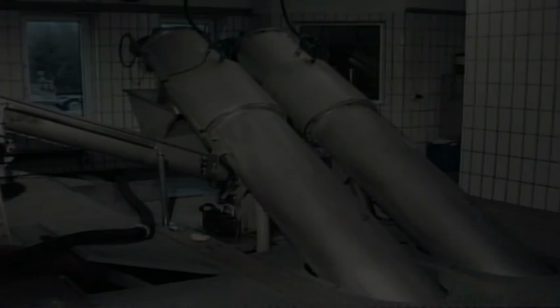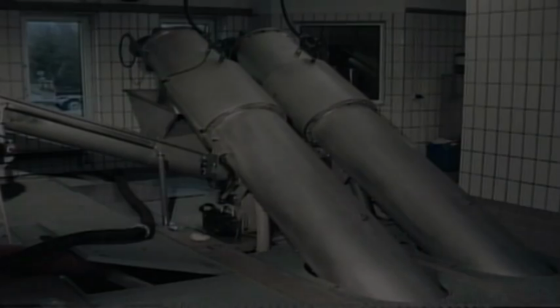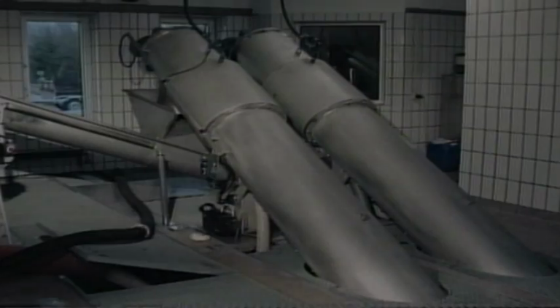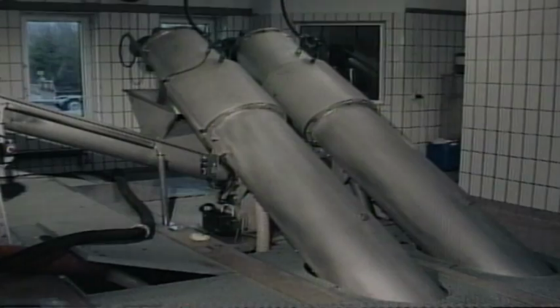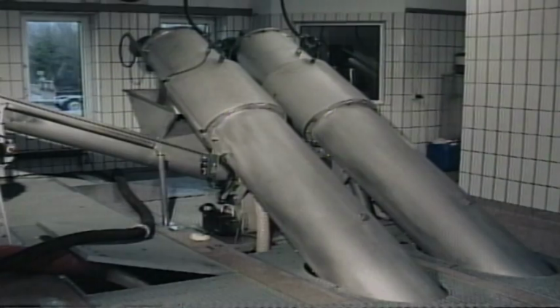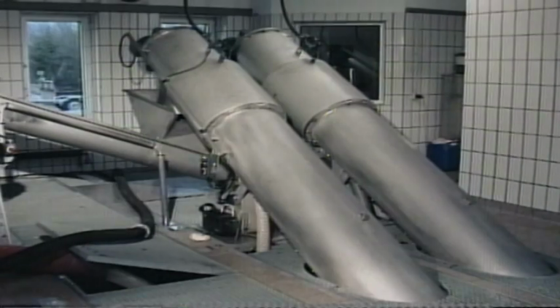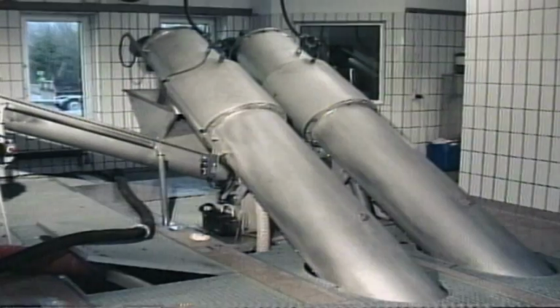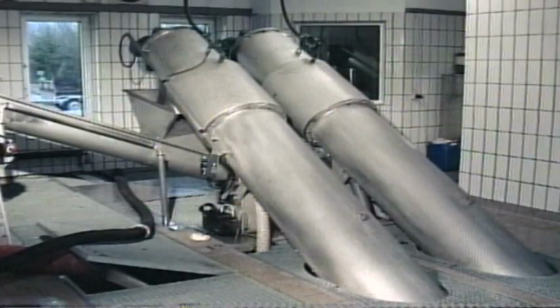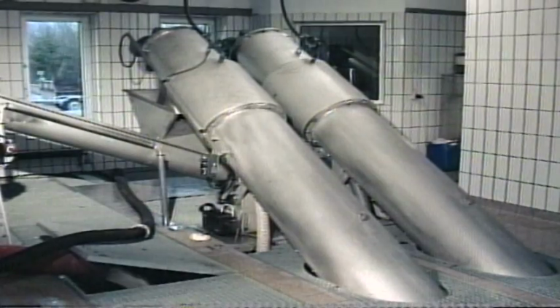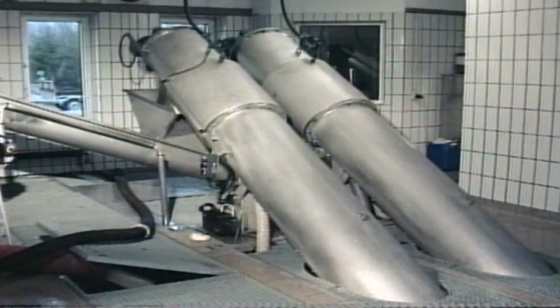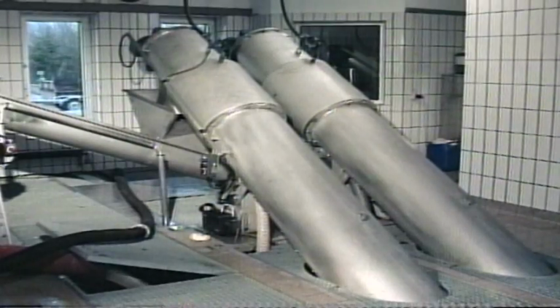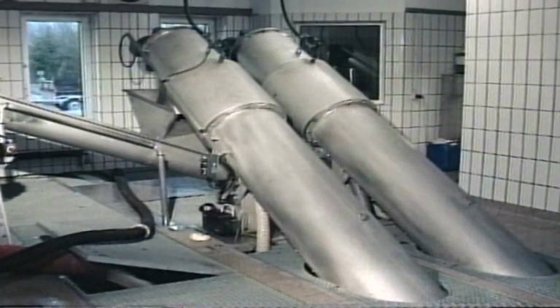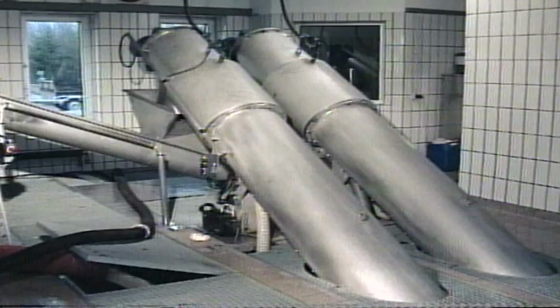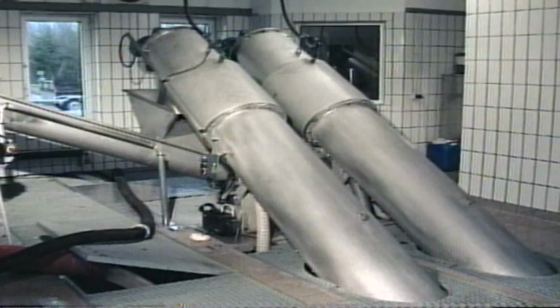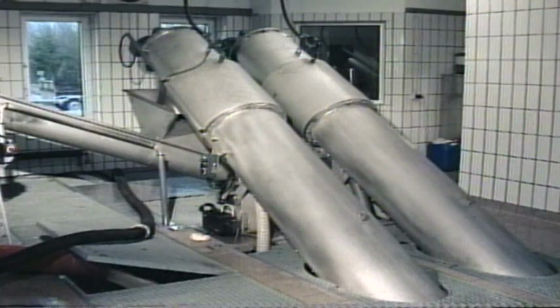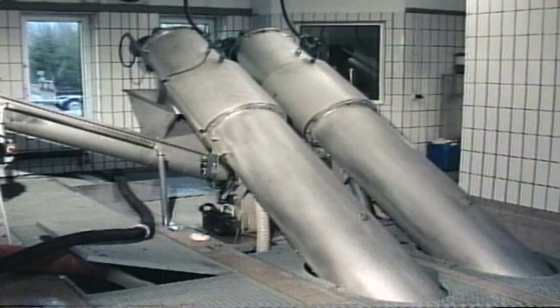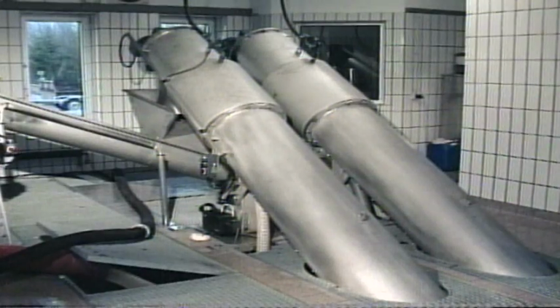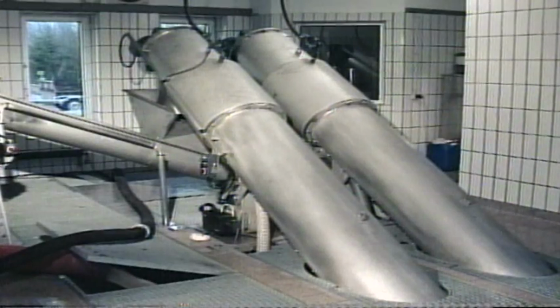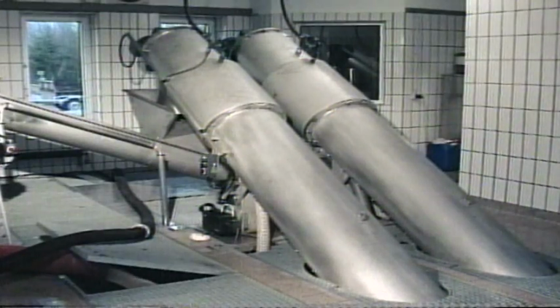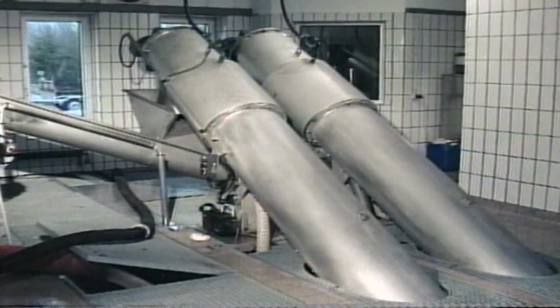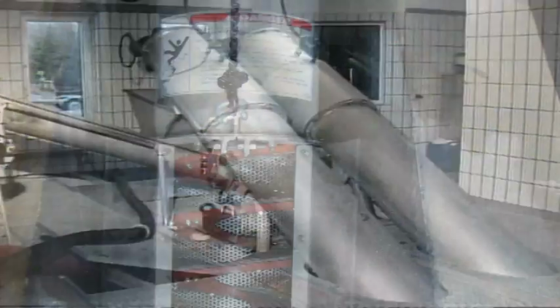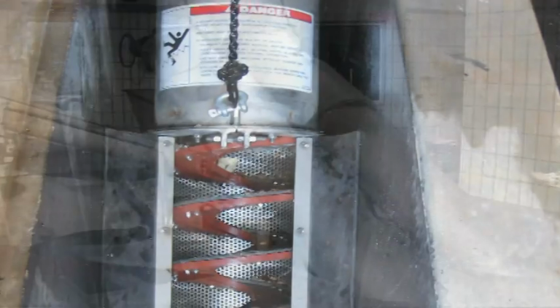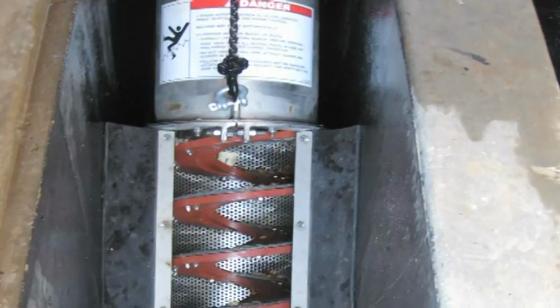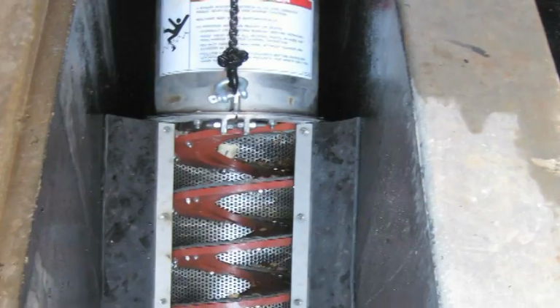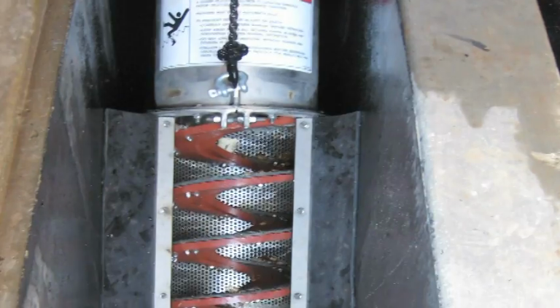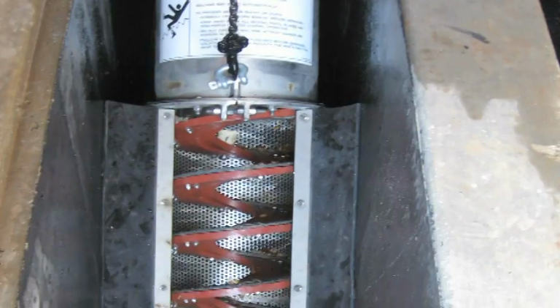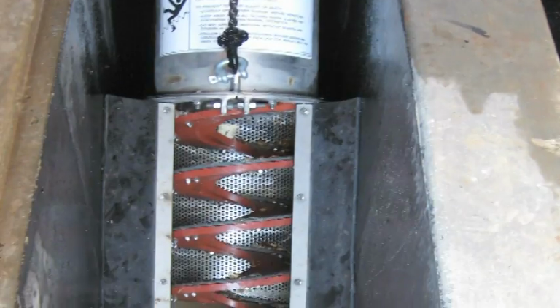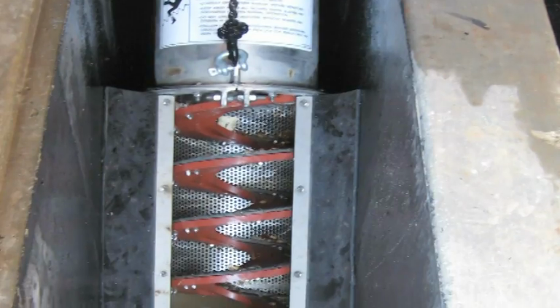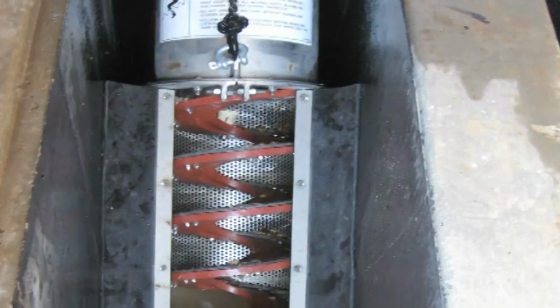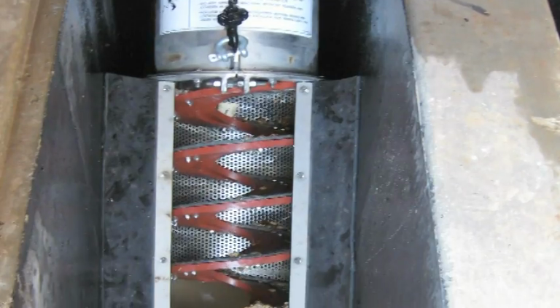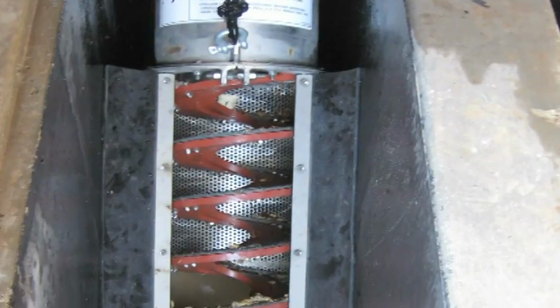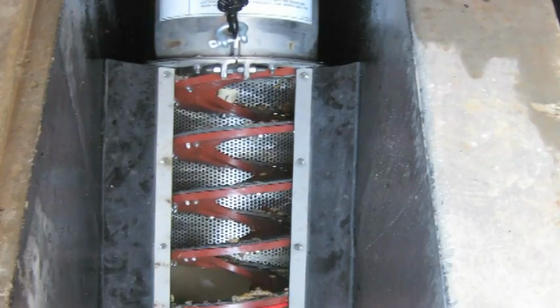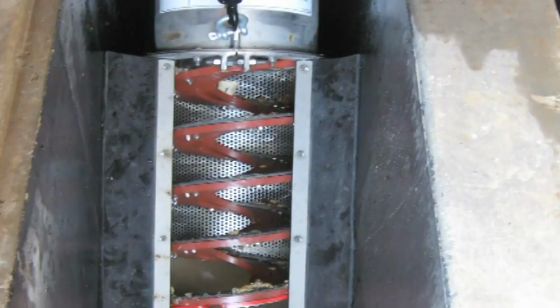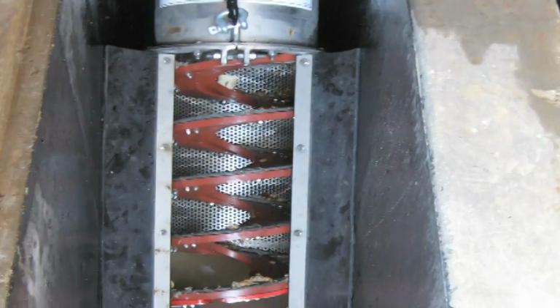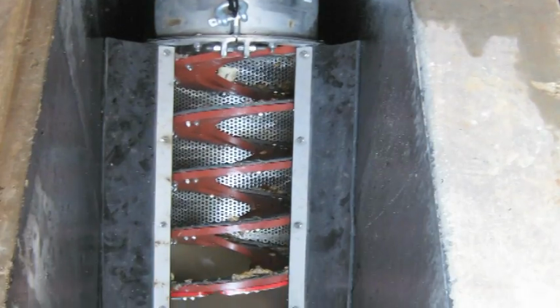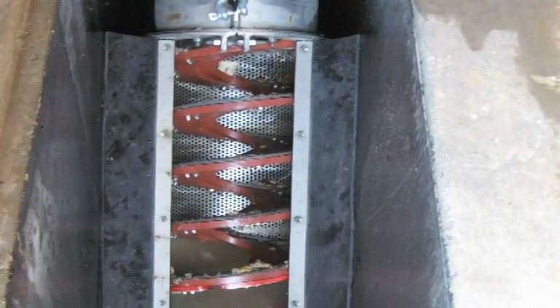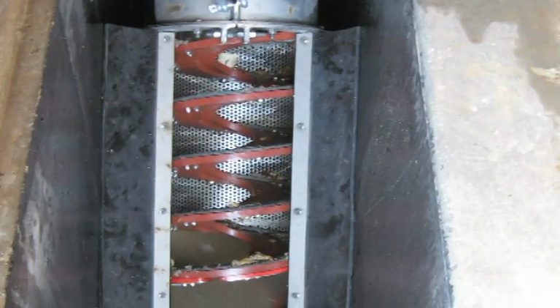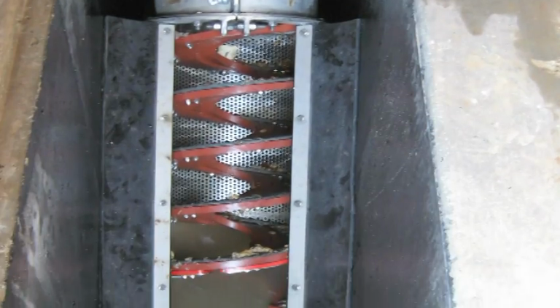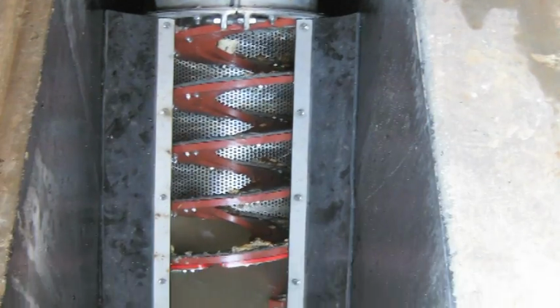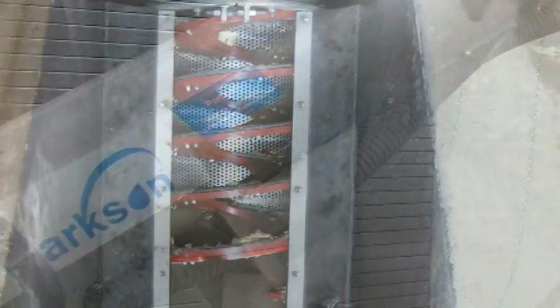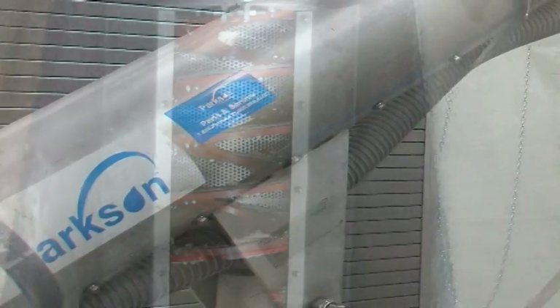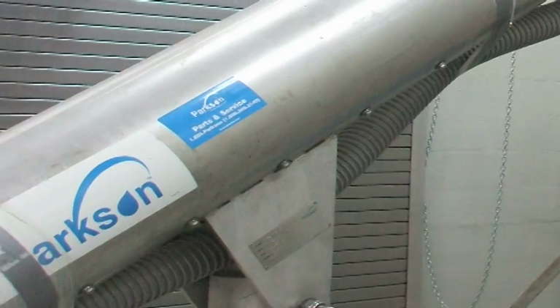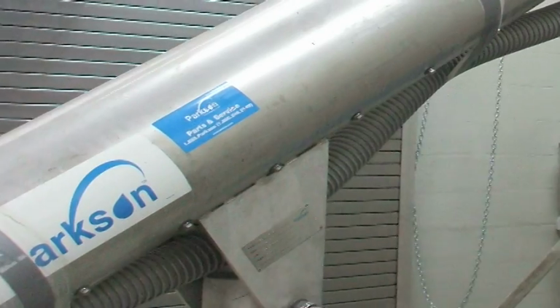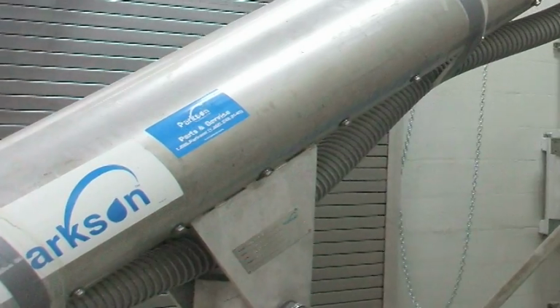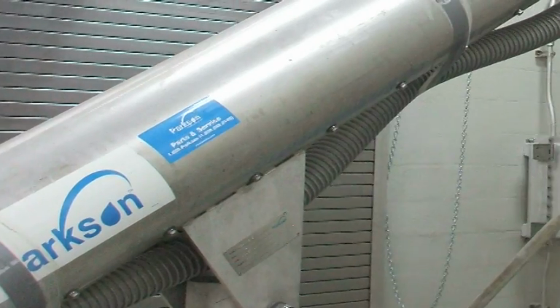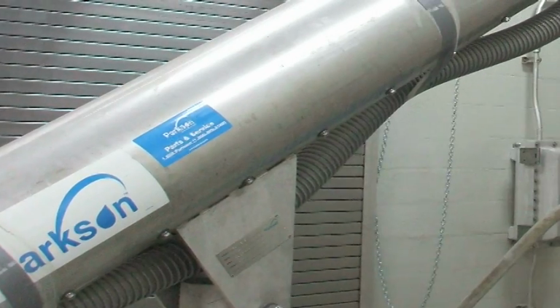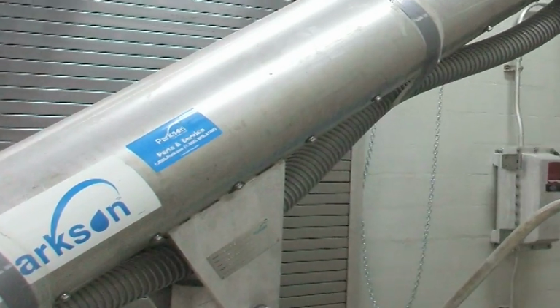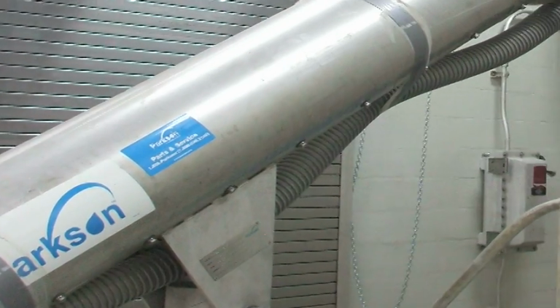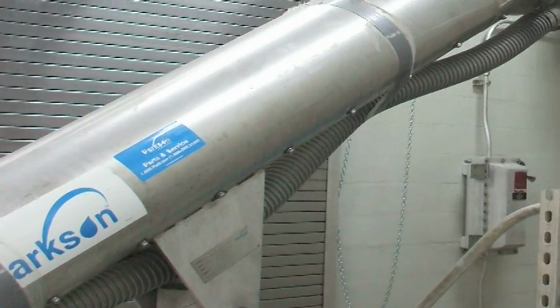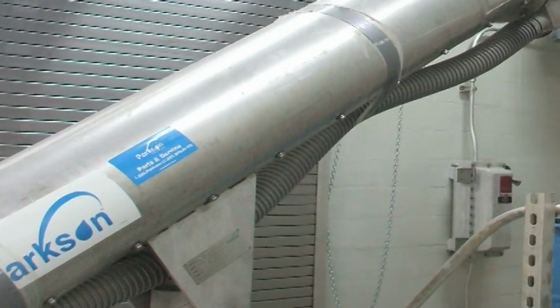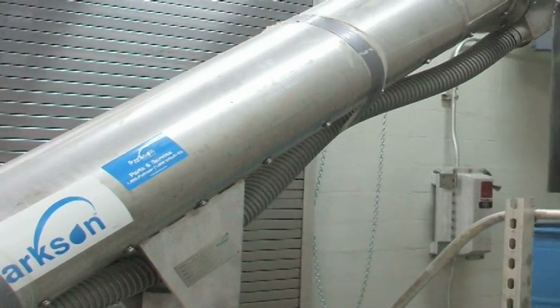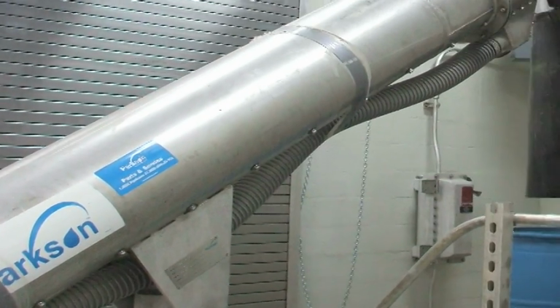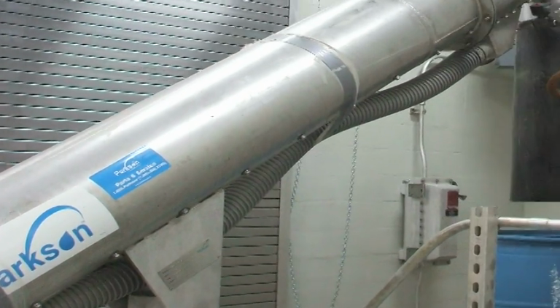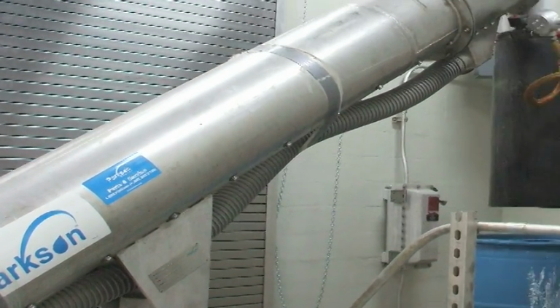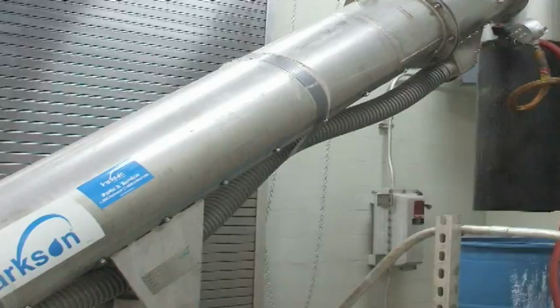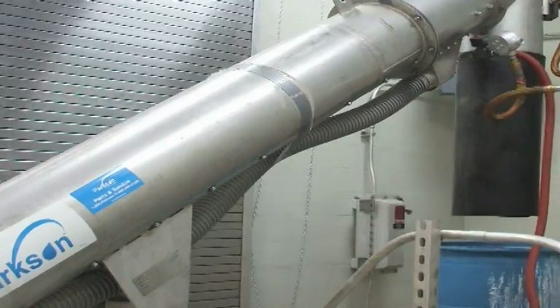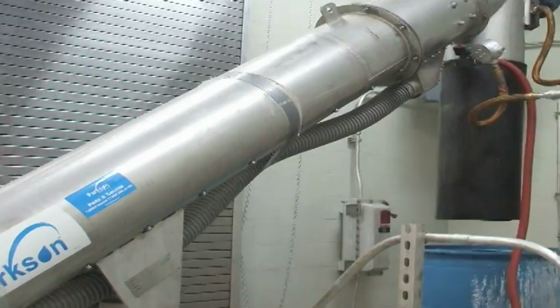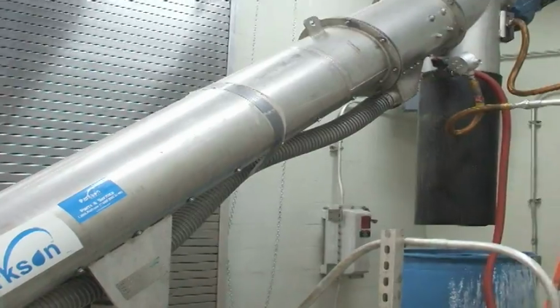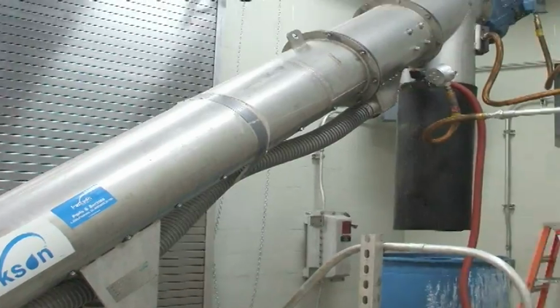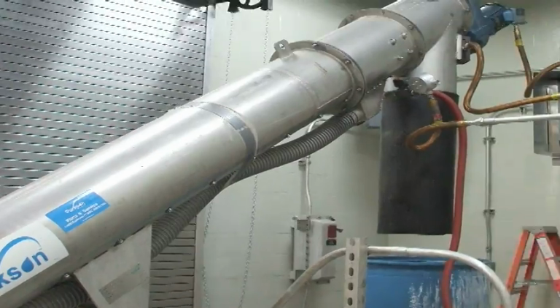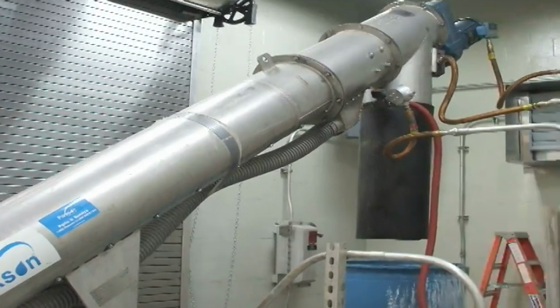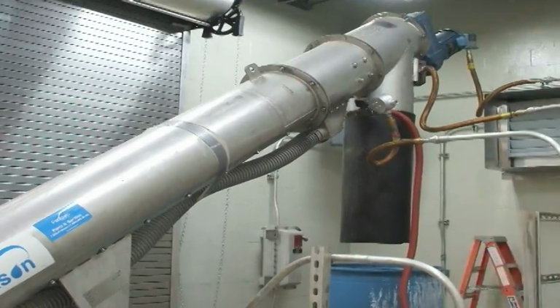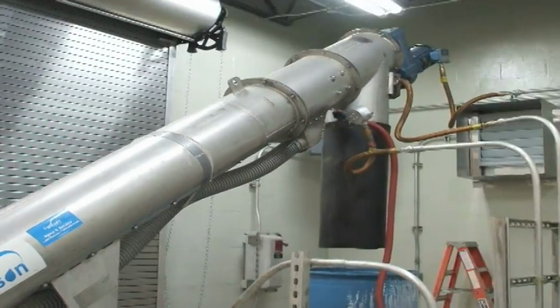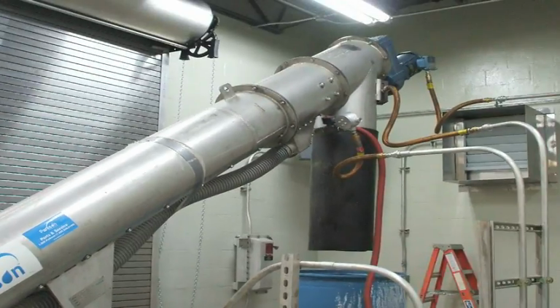Meet the Helisiv, a compact, reliable series of units that will help you save time, money, and space.